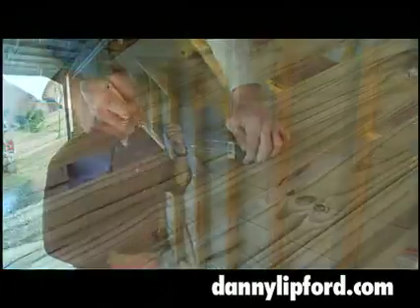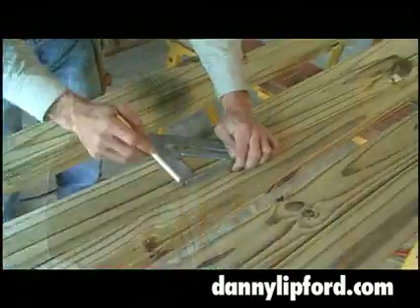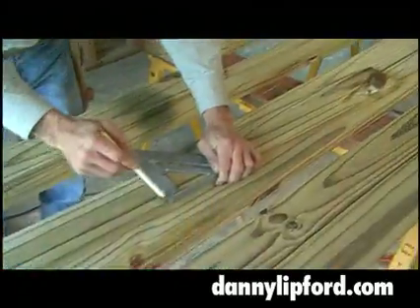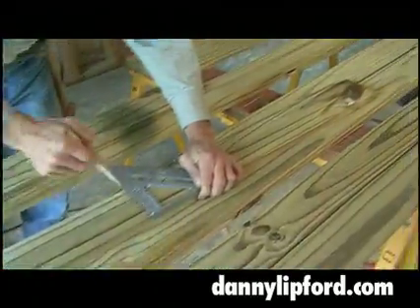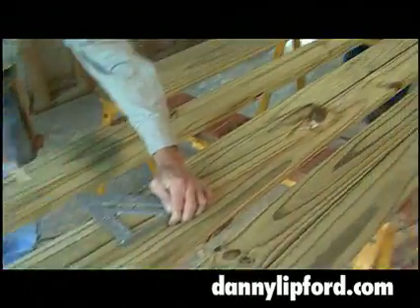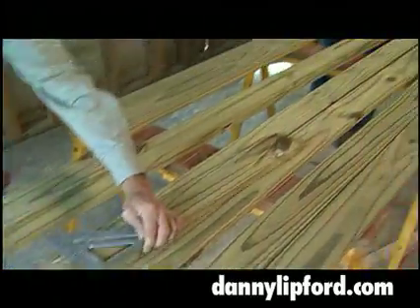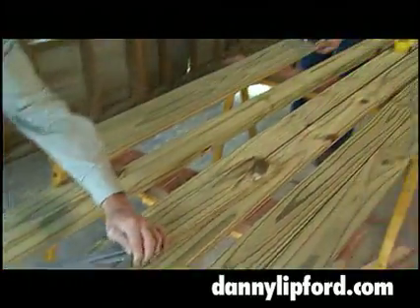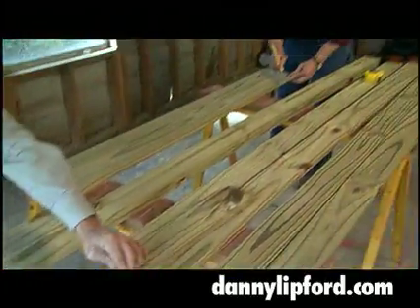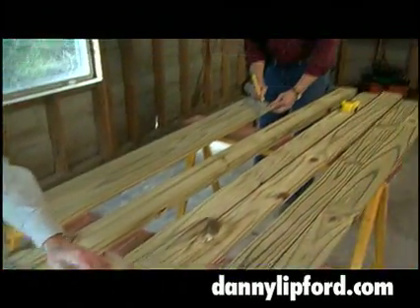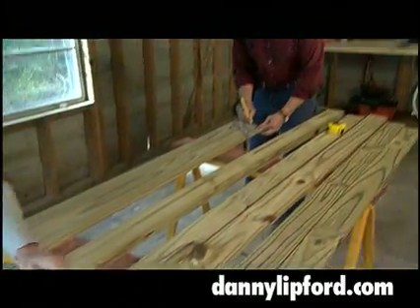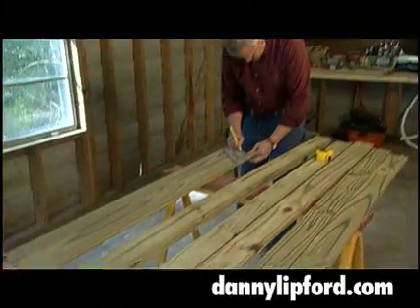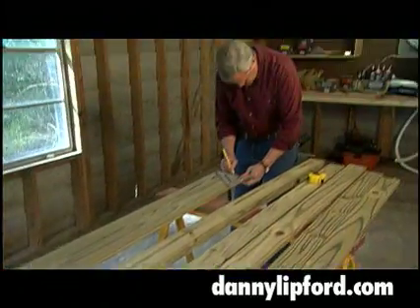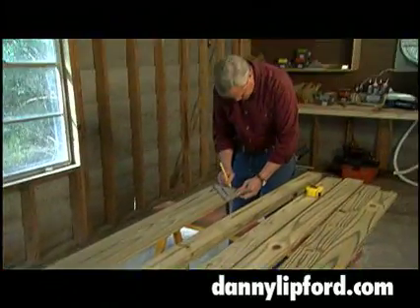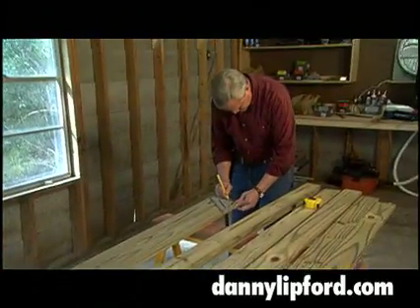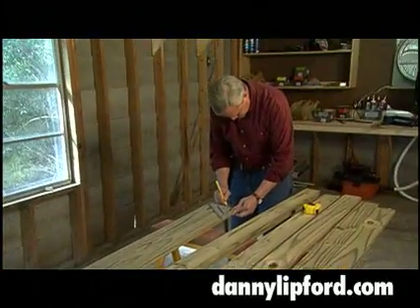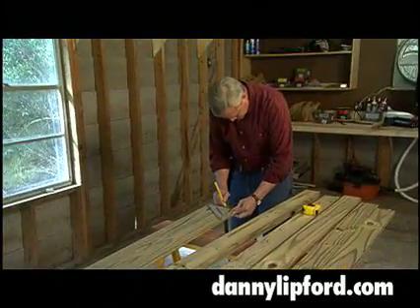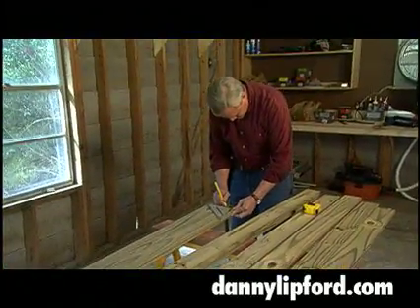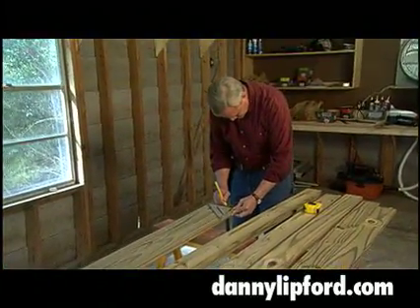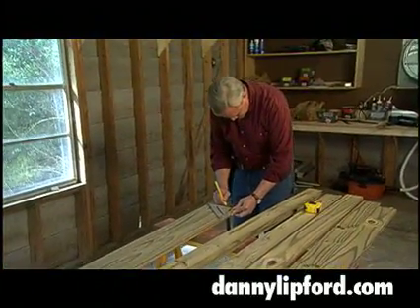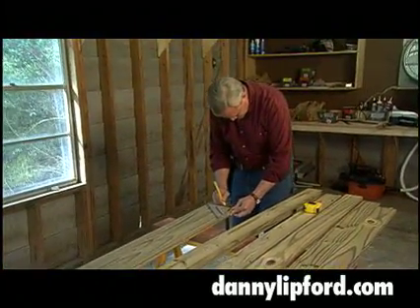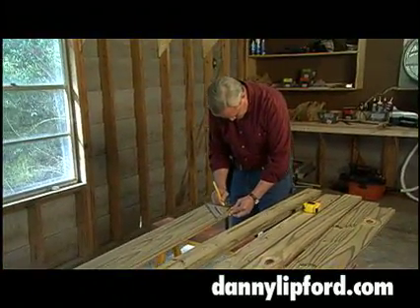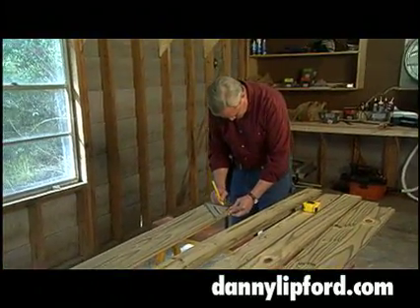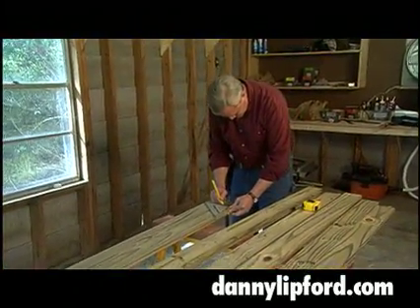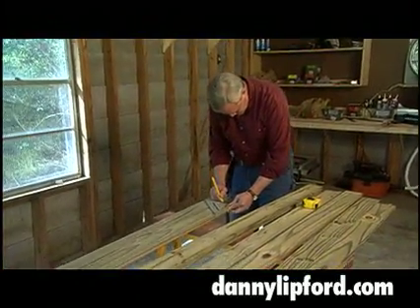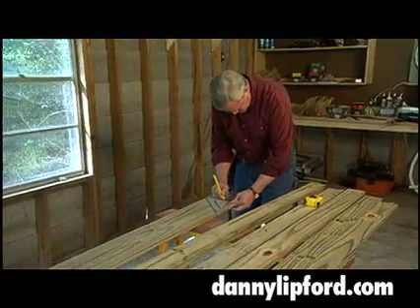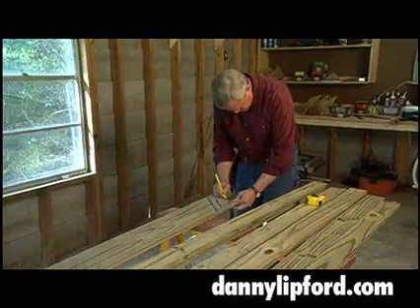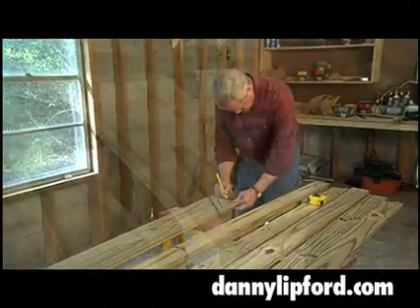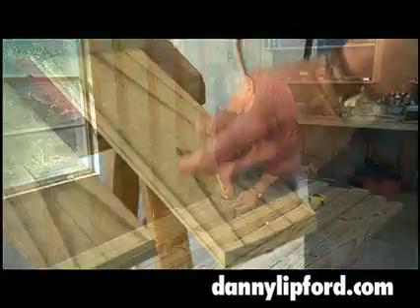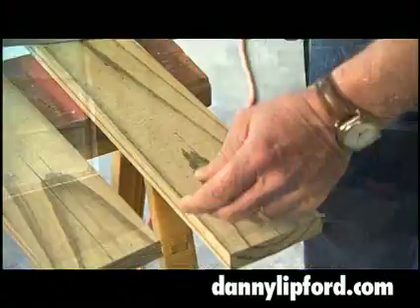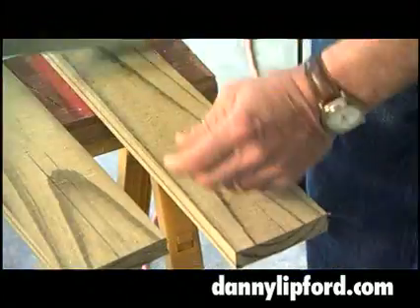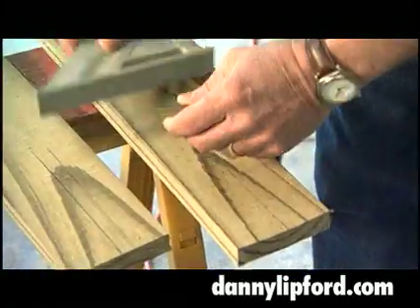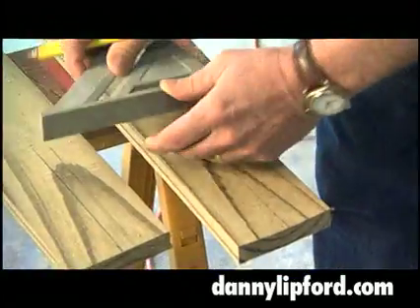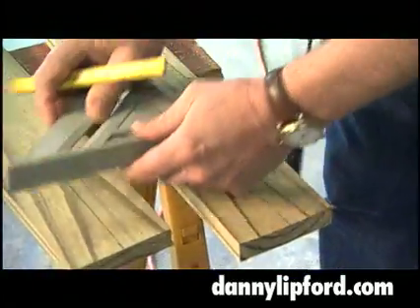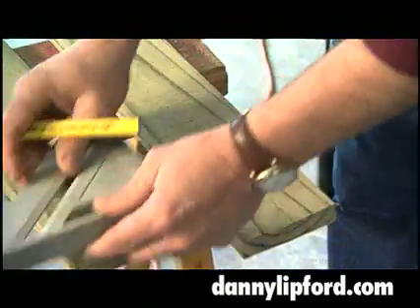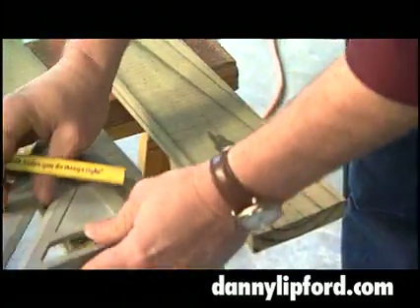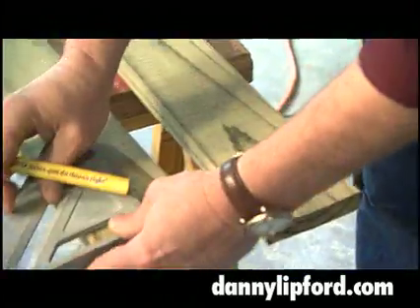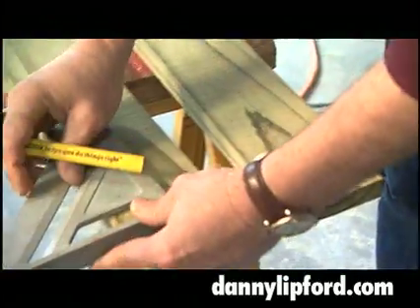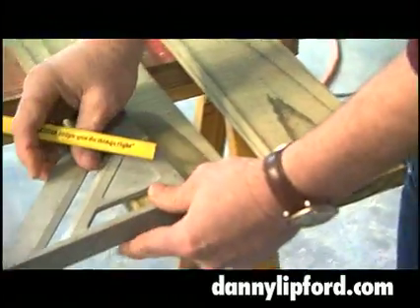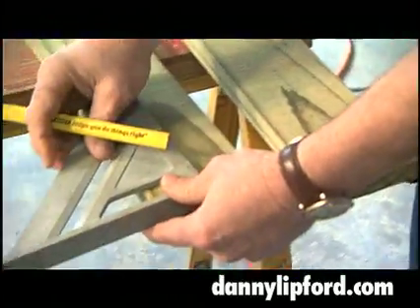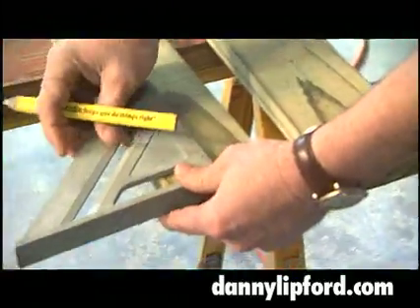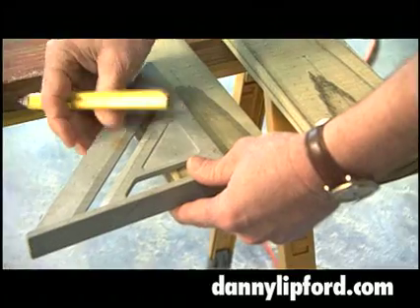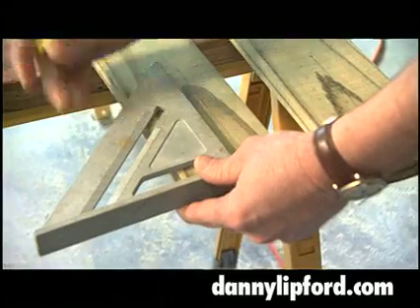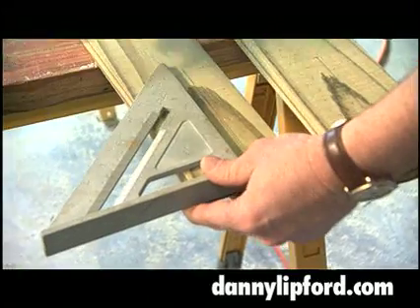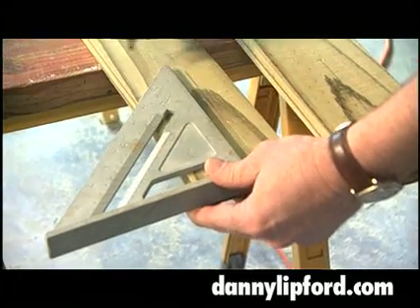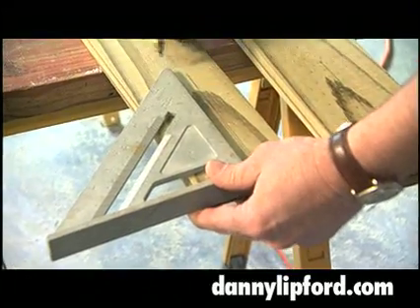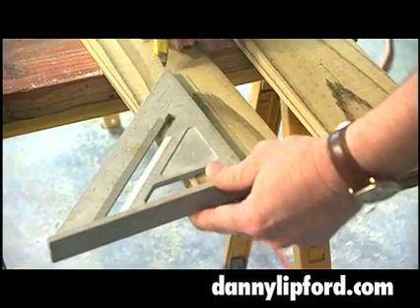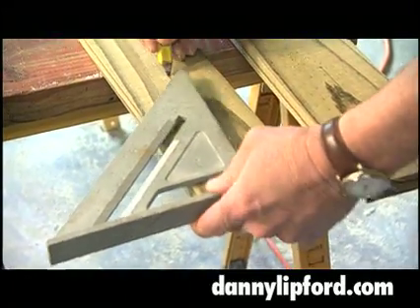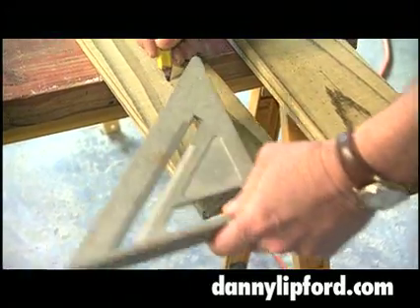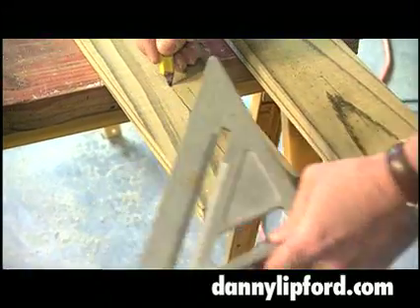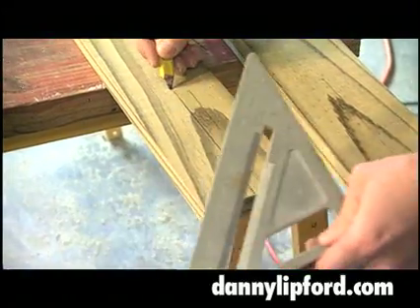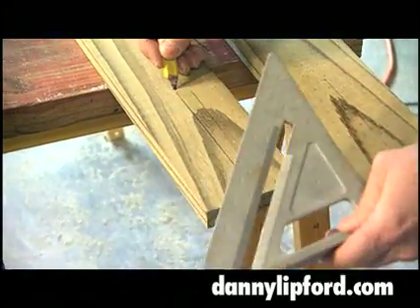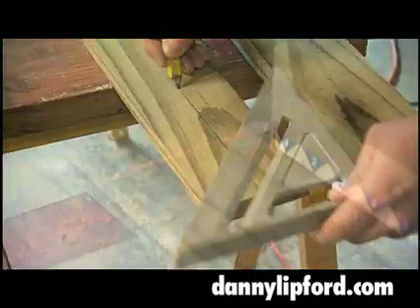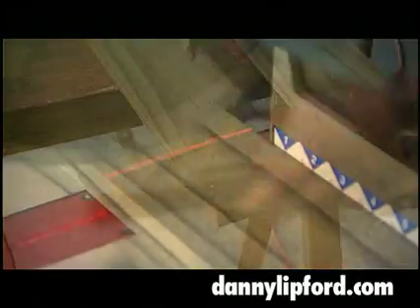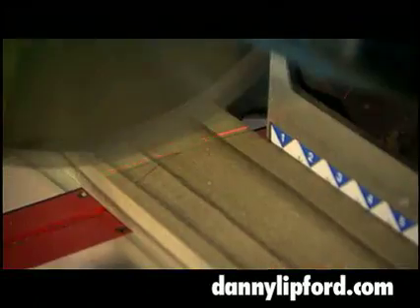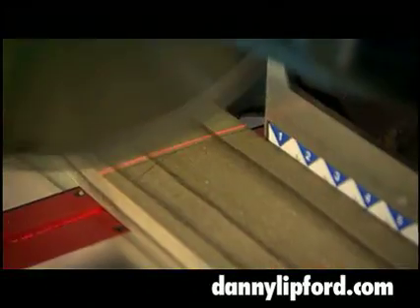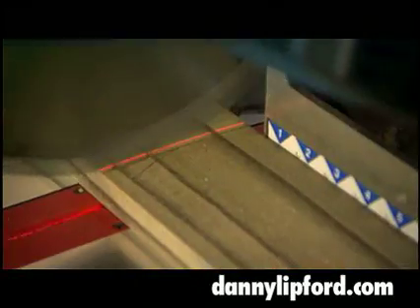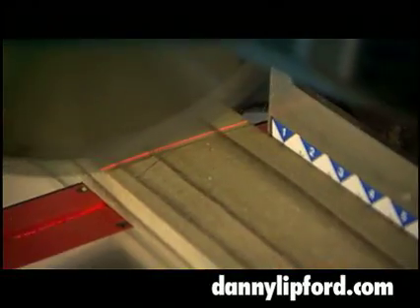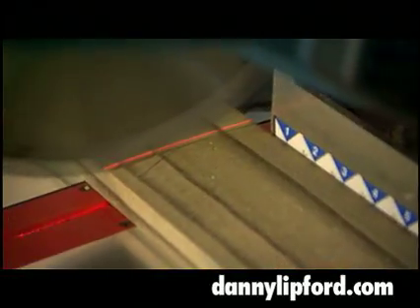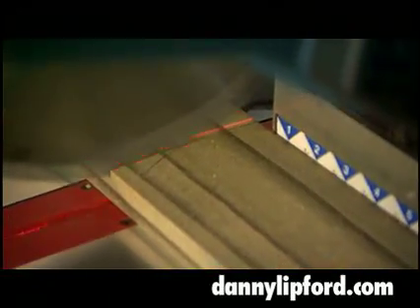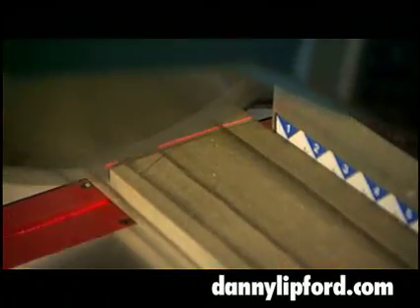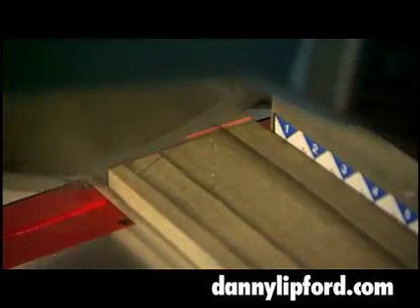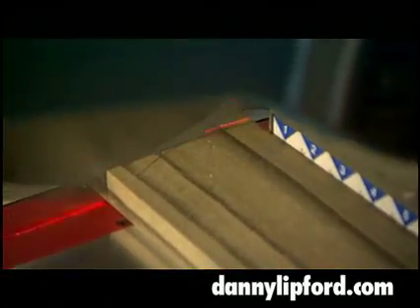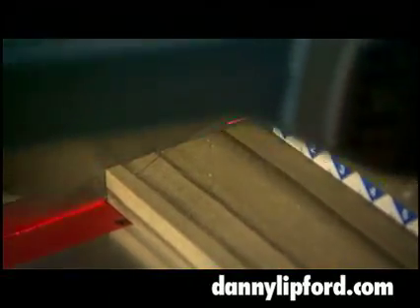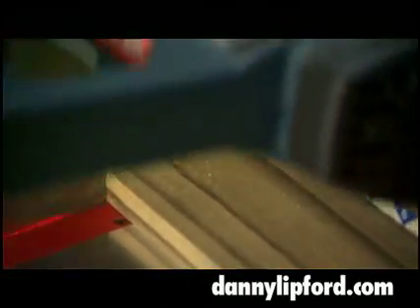To protect it from the elements, we're going to build a bench from treated lumber using all 1x4 stock and trying to avoid the knots as we make our cuts.